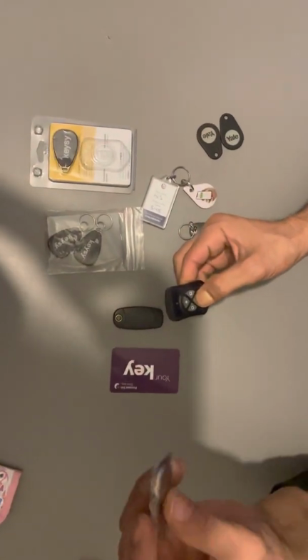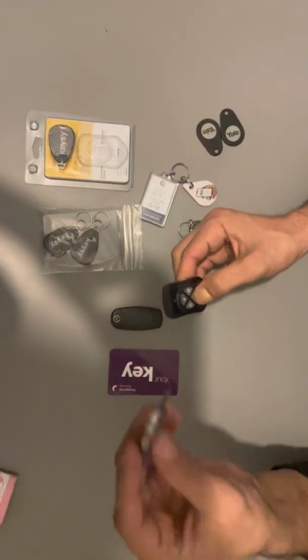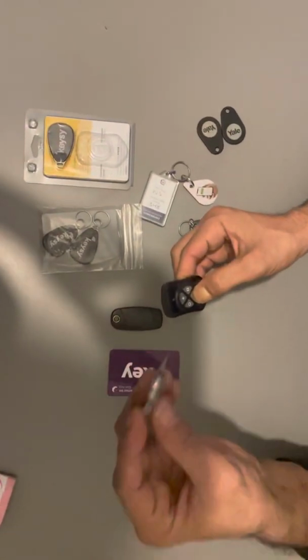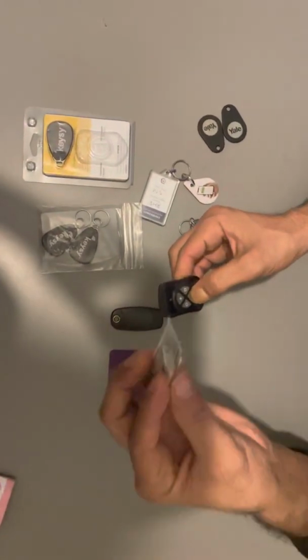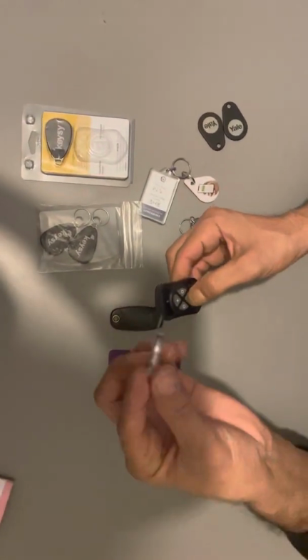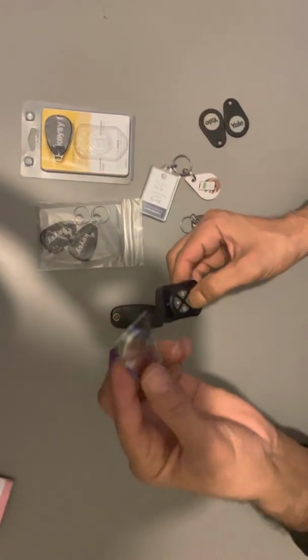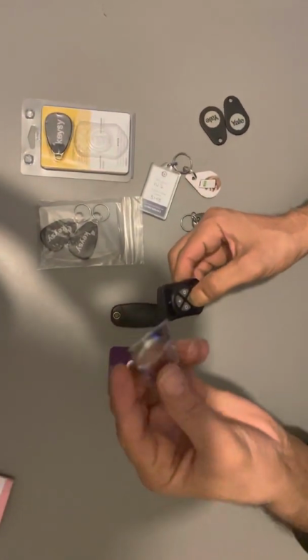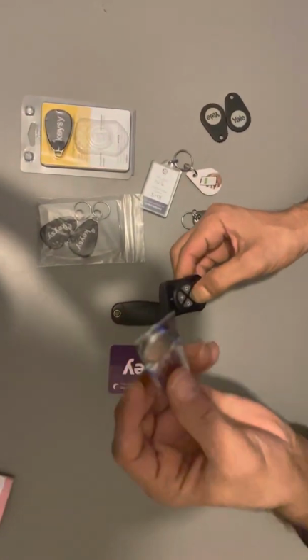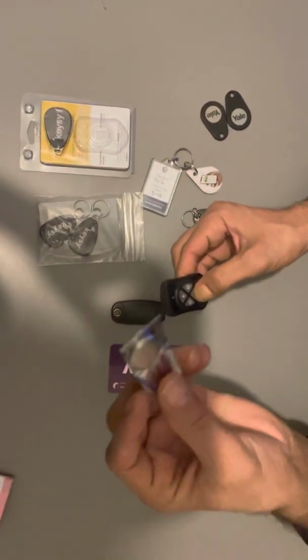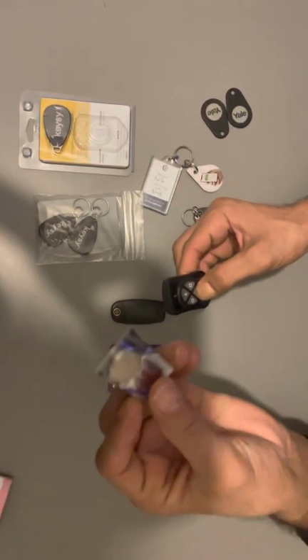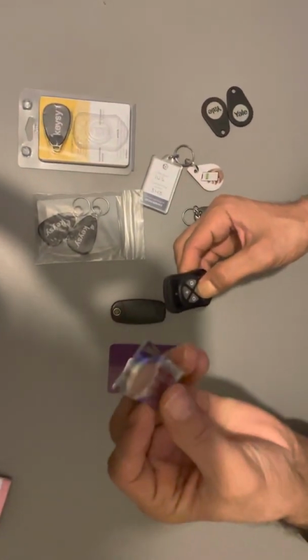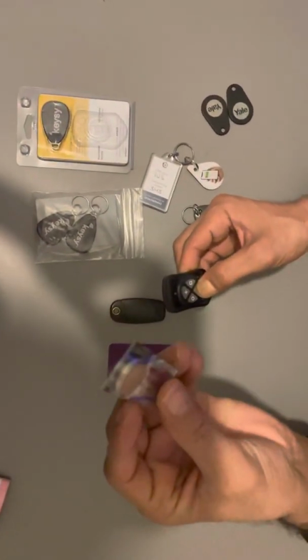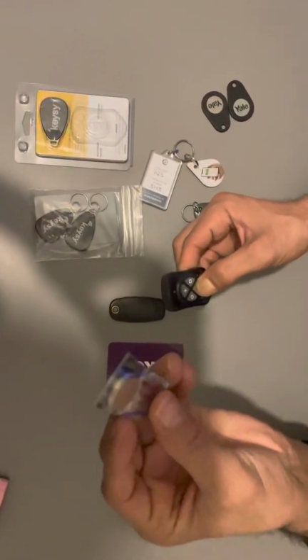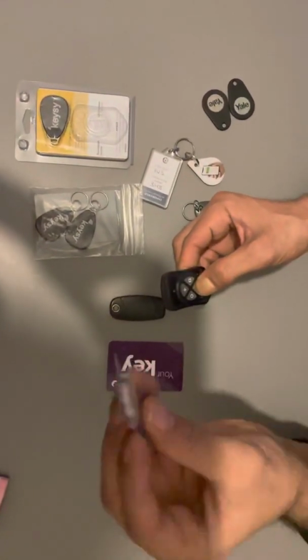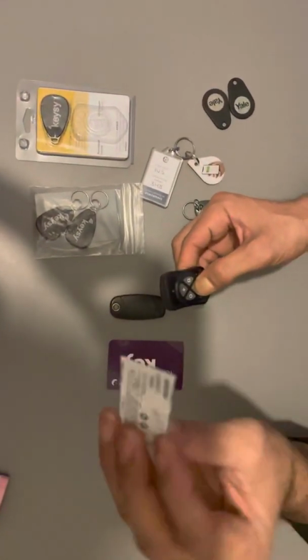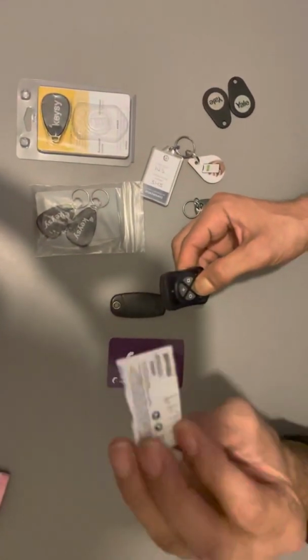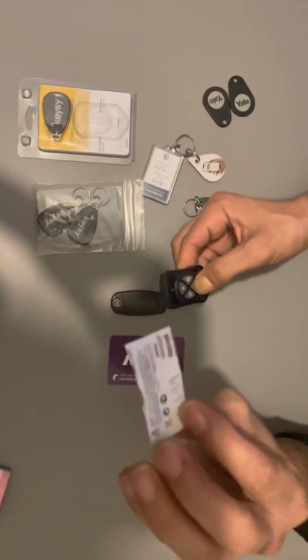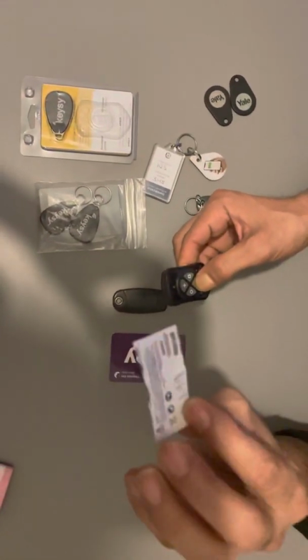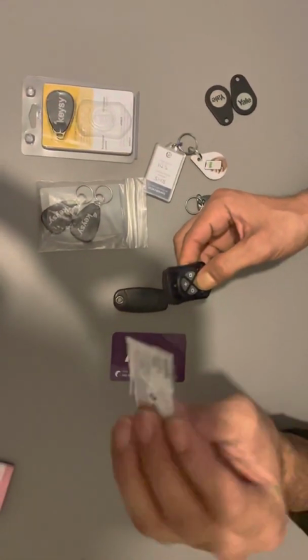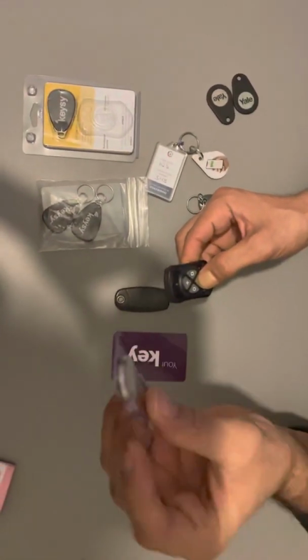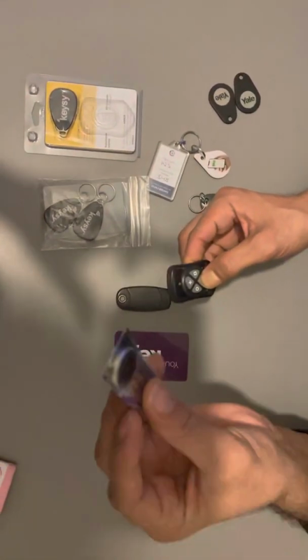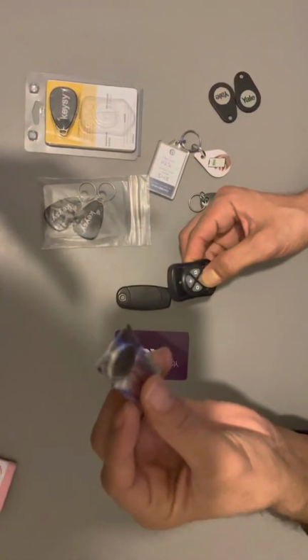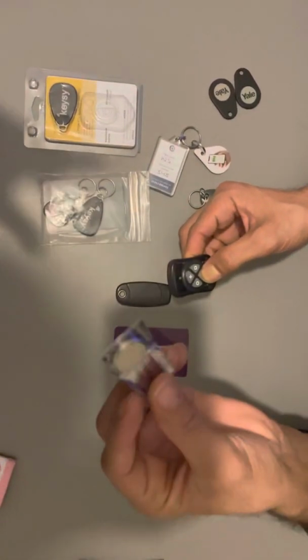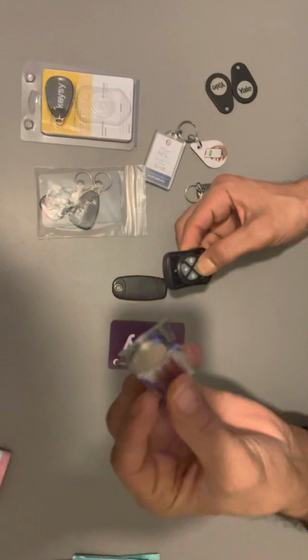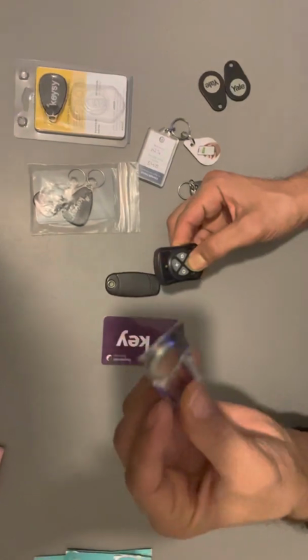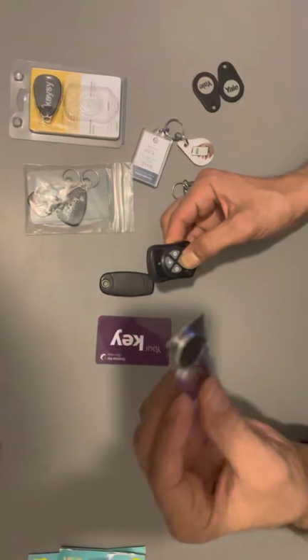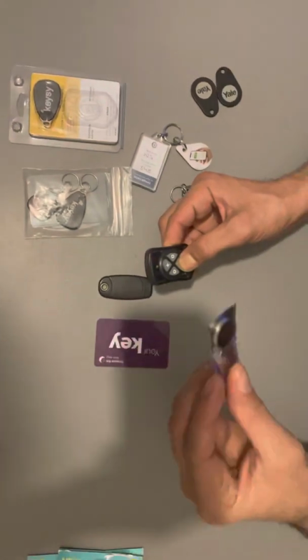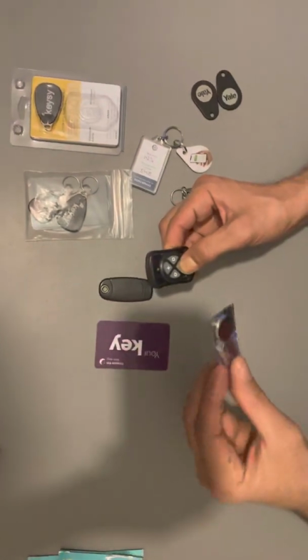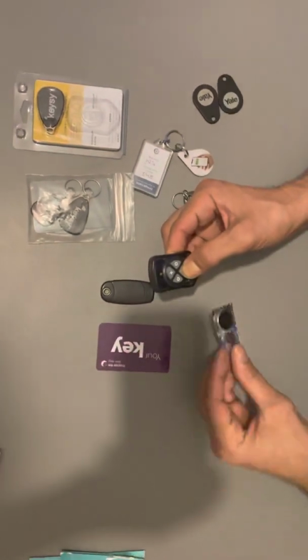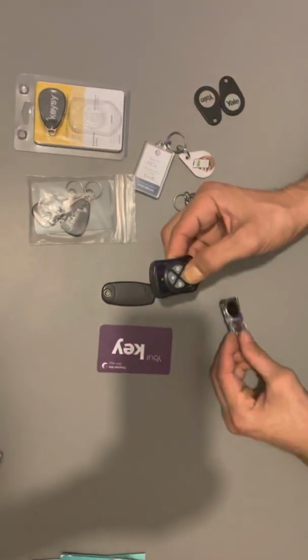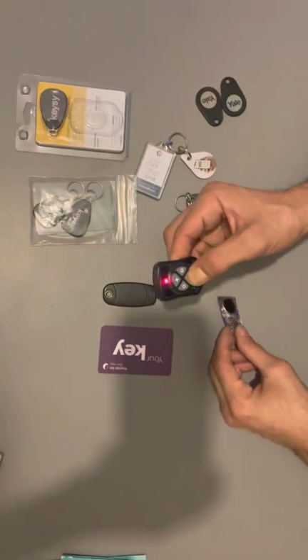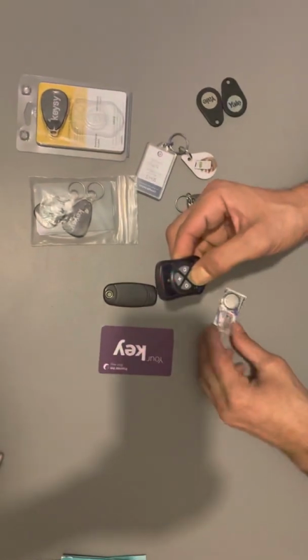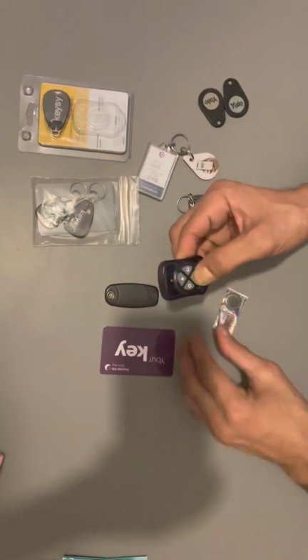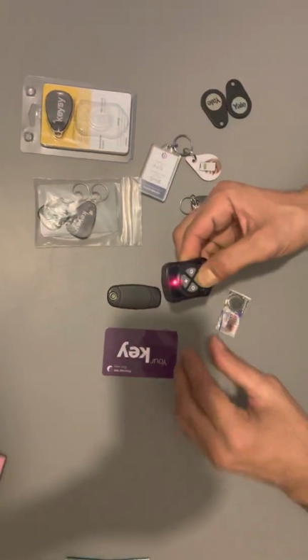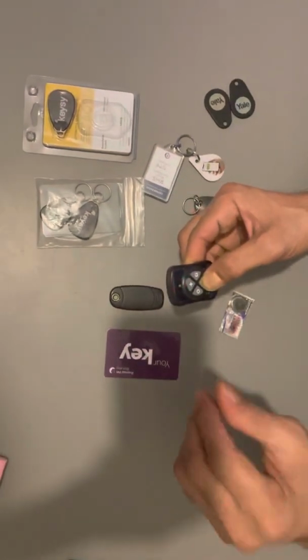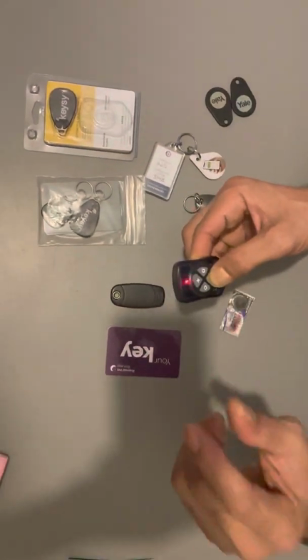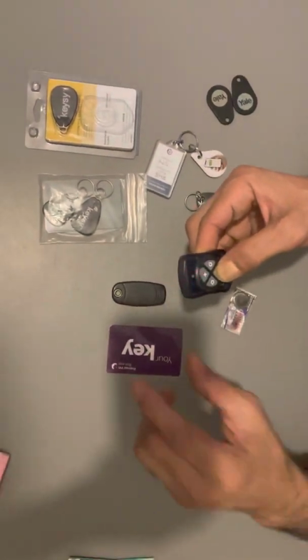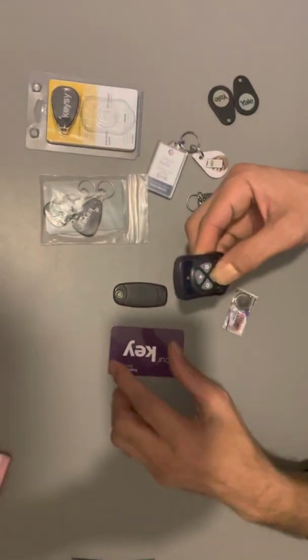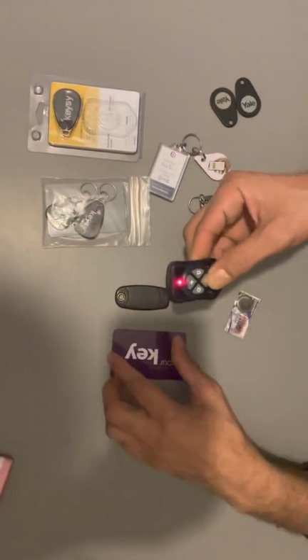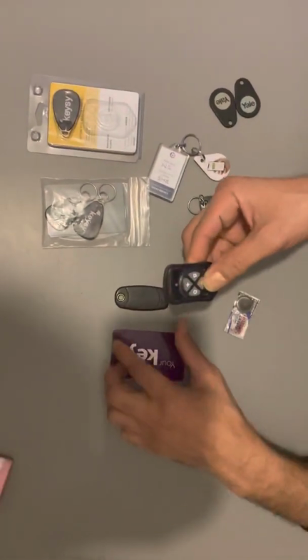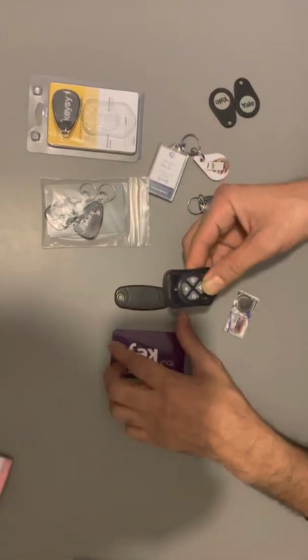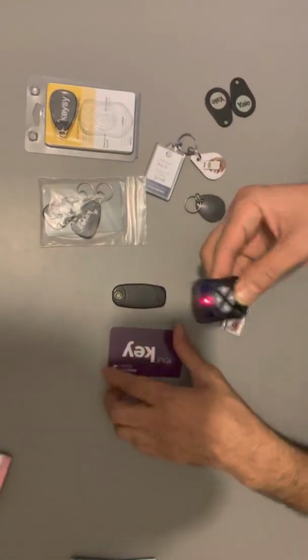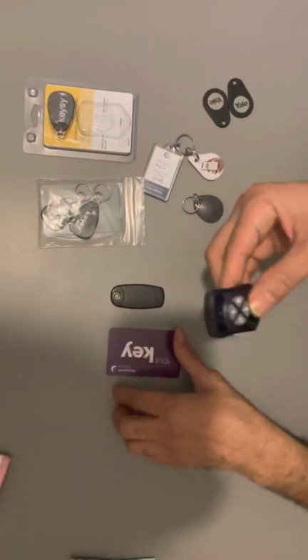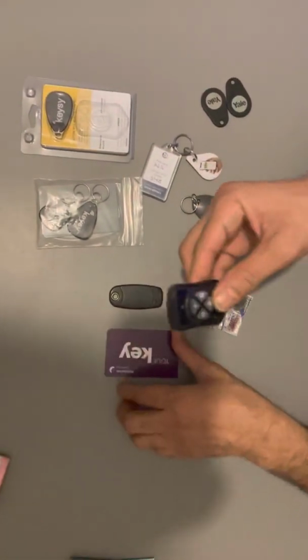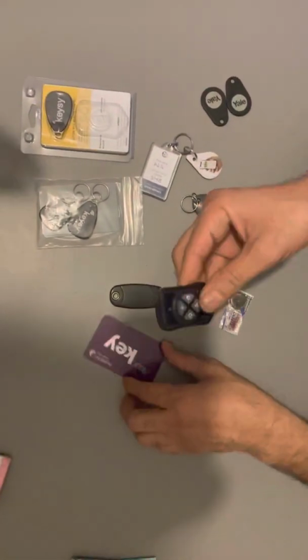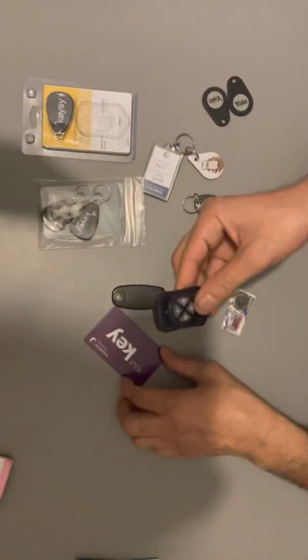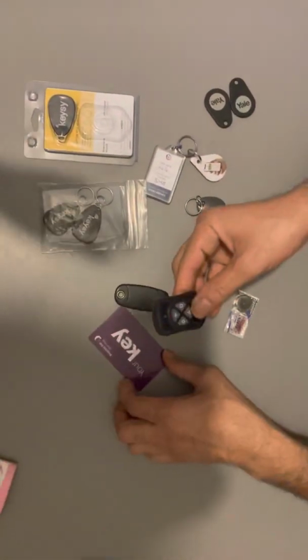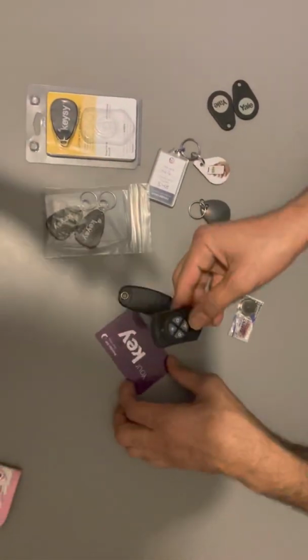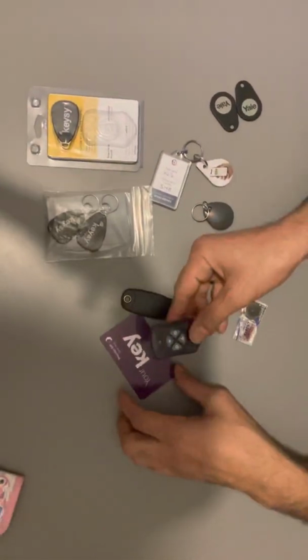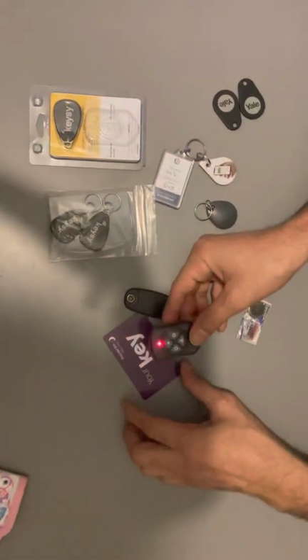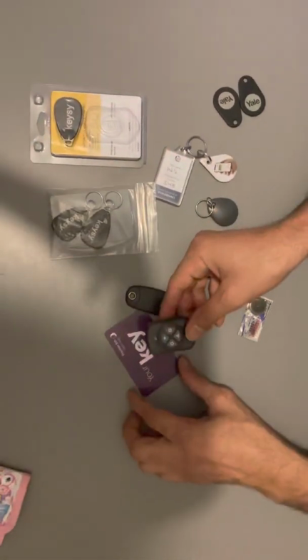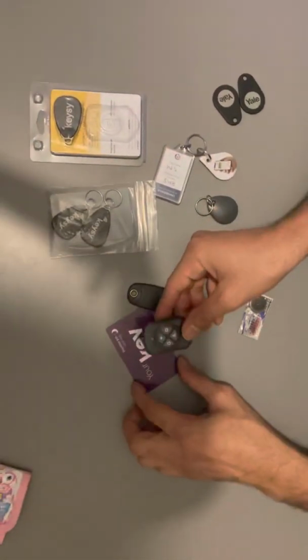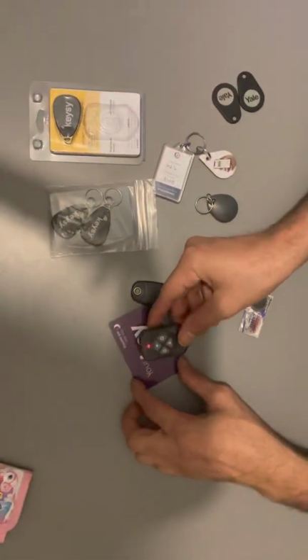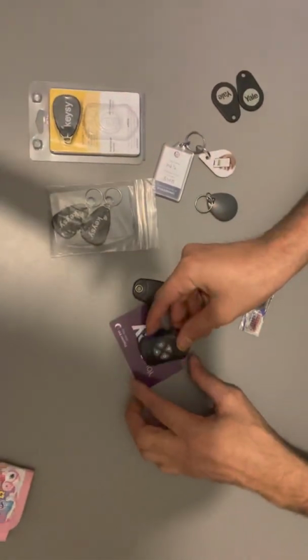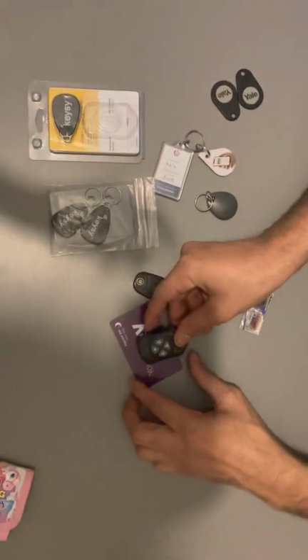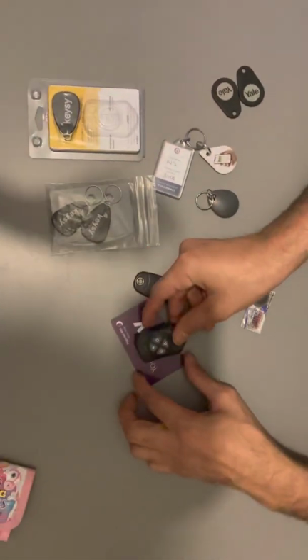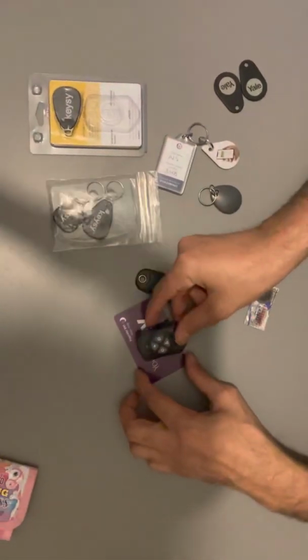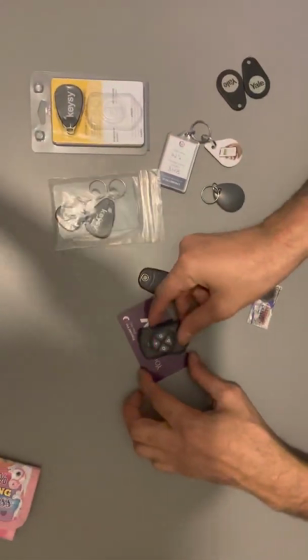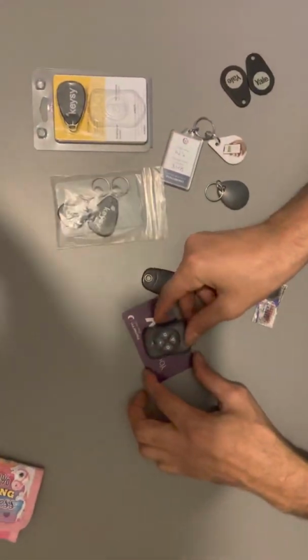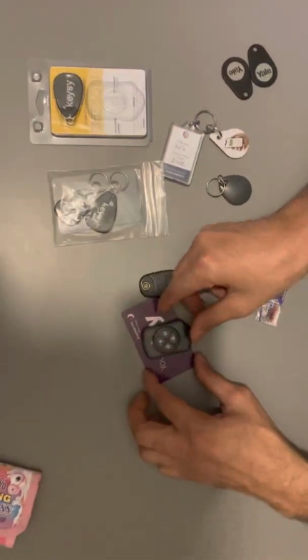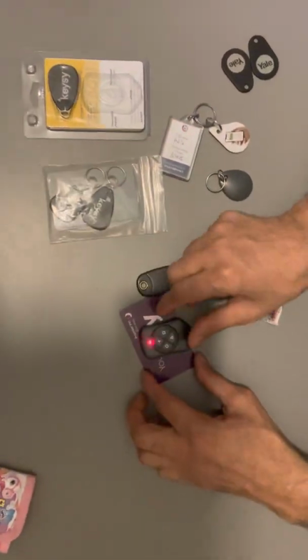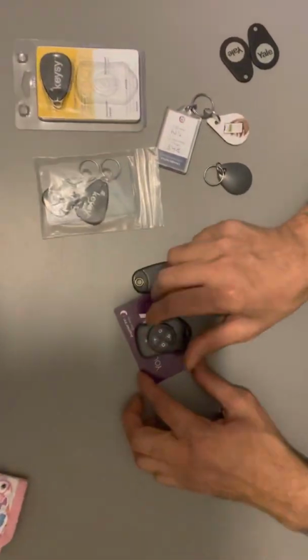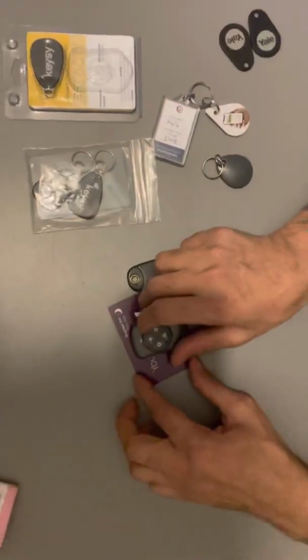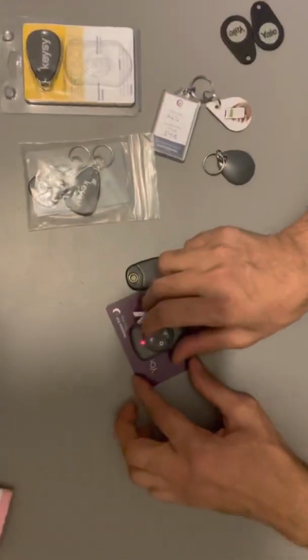I remember I also changed the batteries, so we have a new battery. You can see it's blinking.